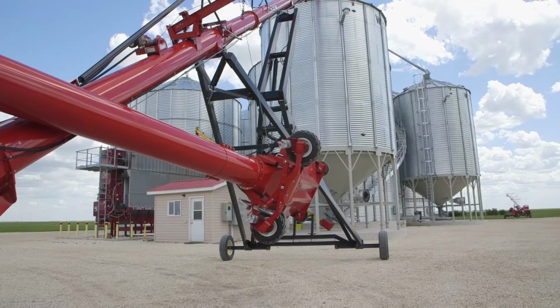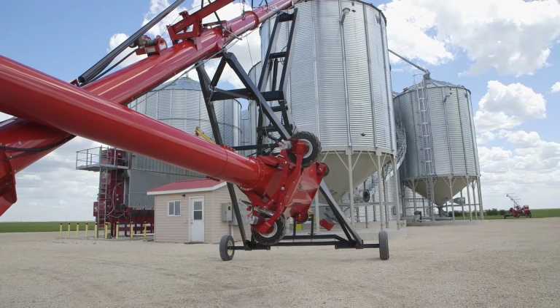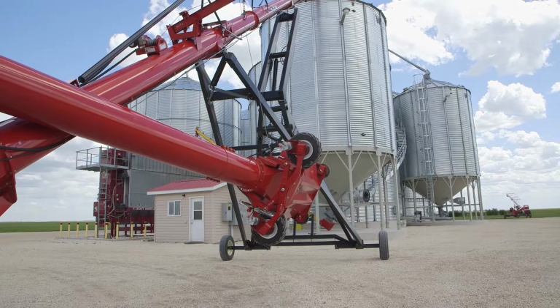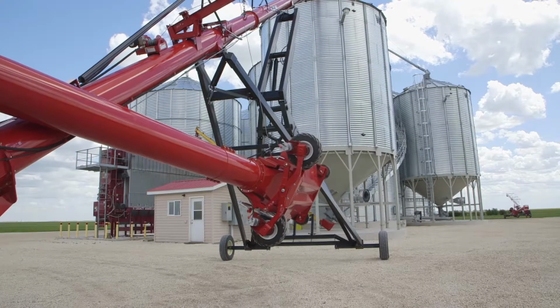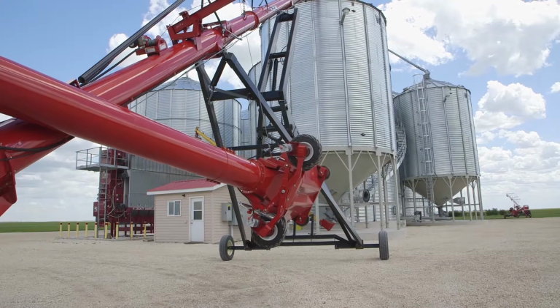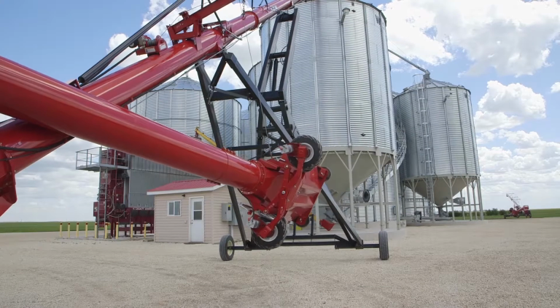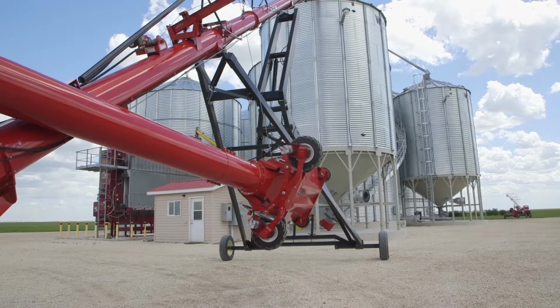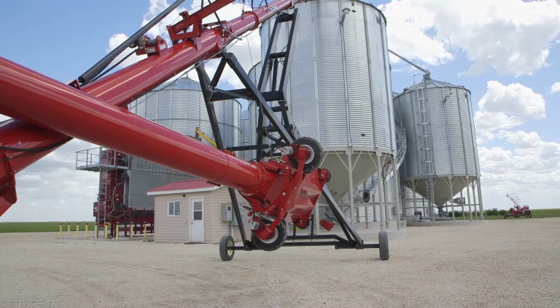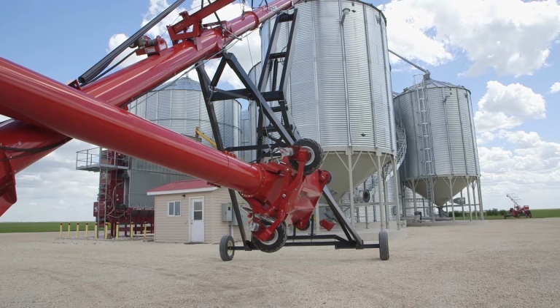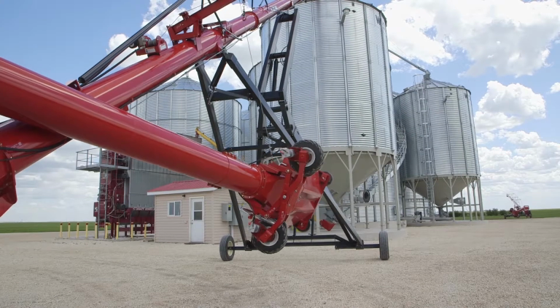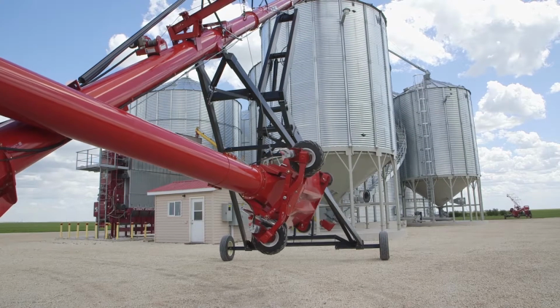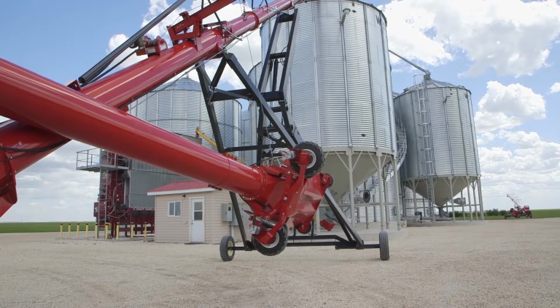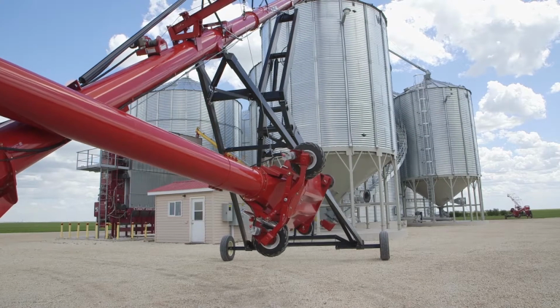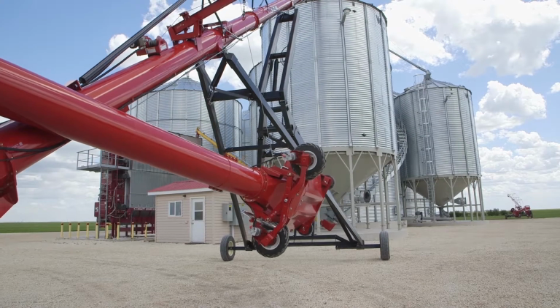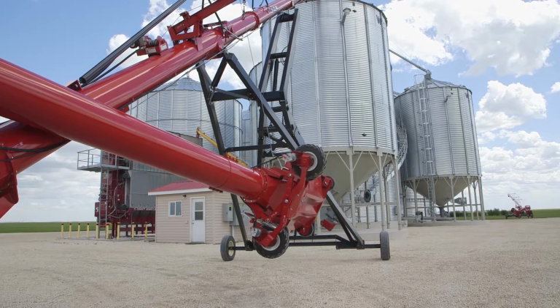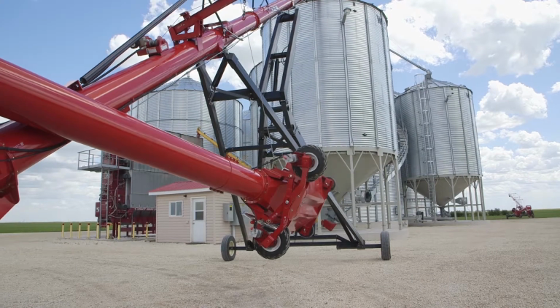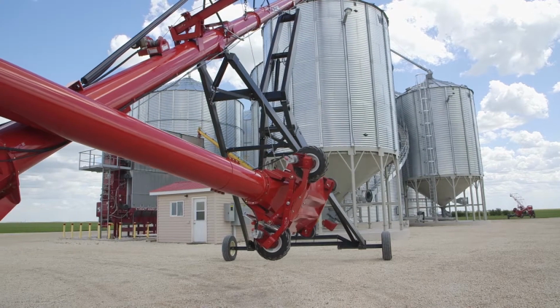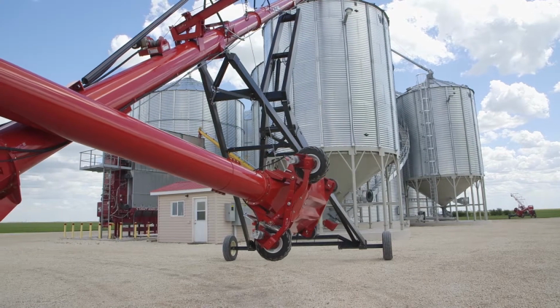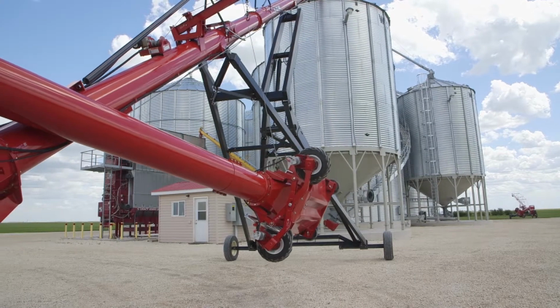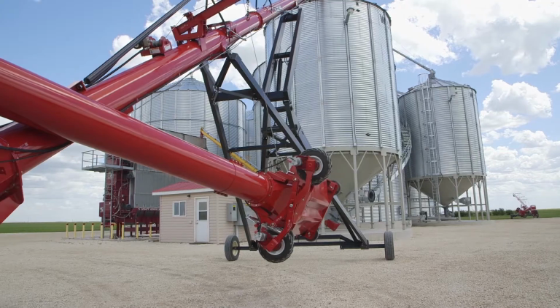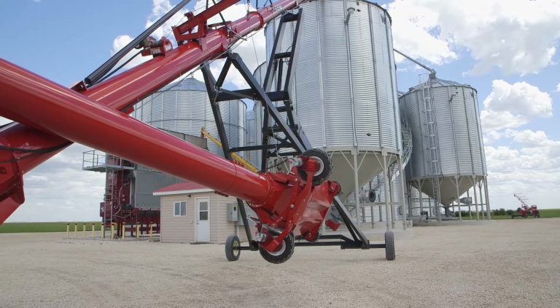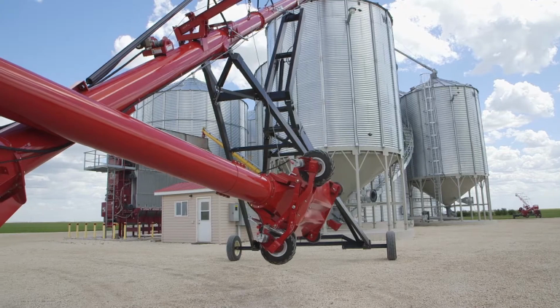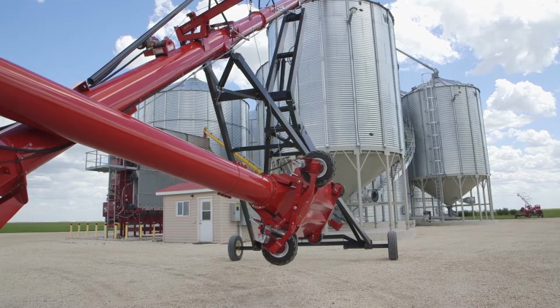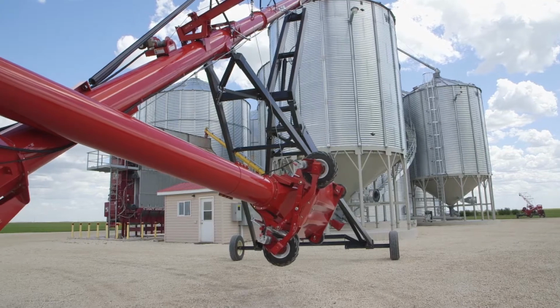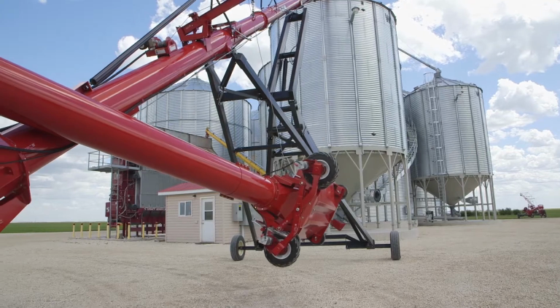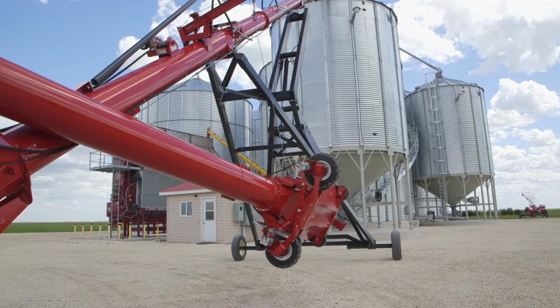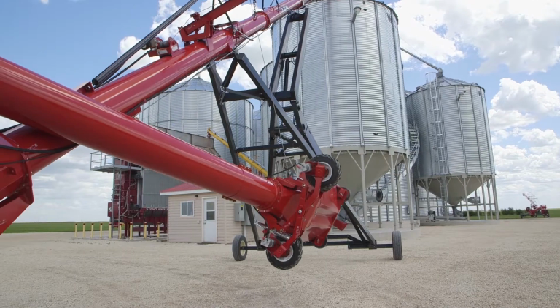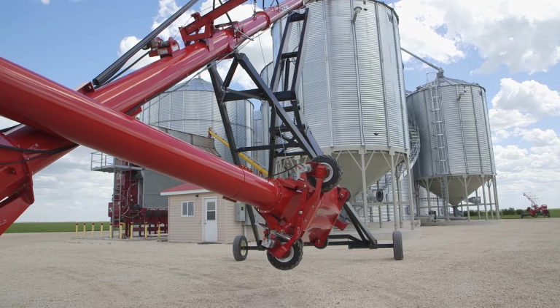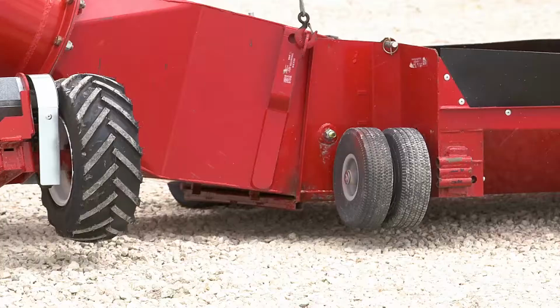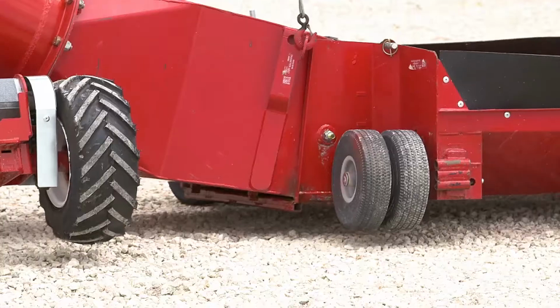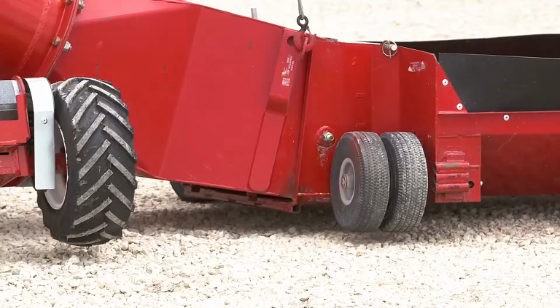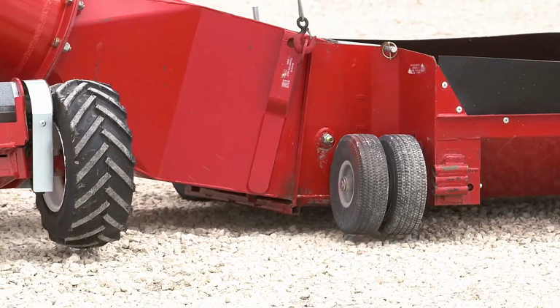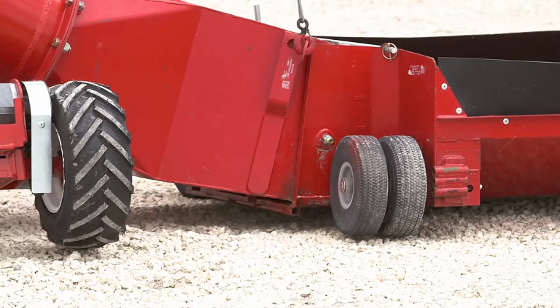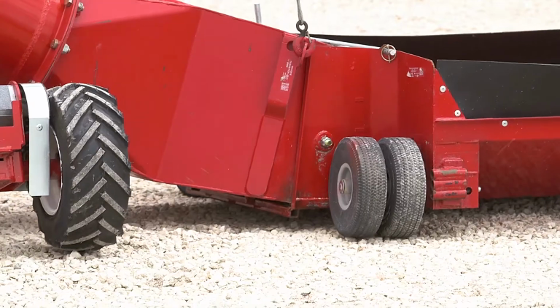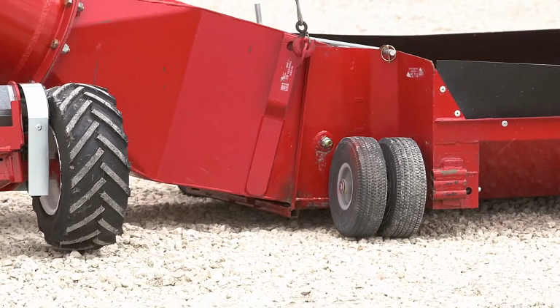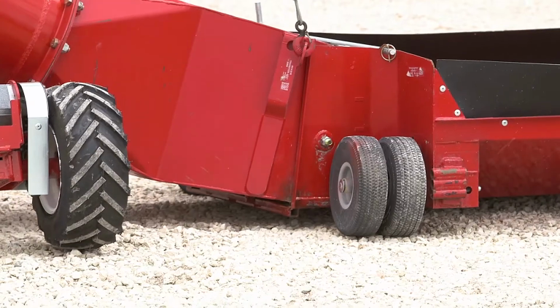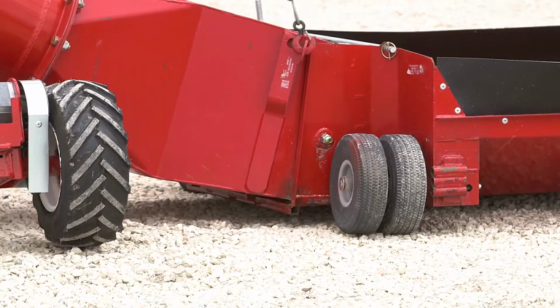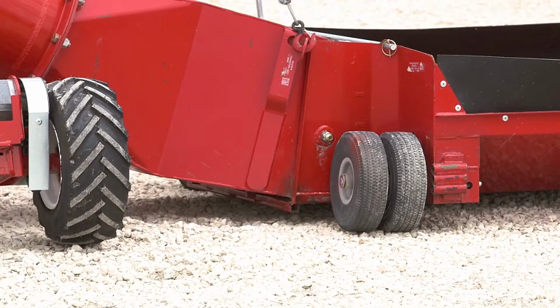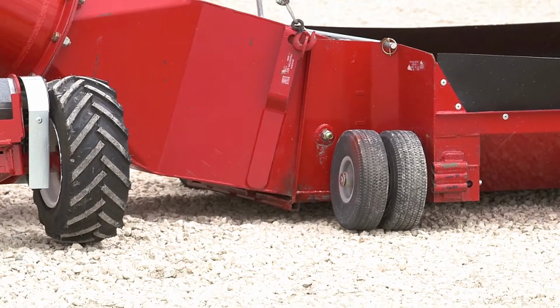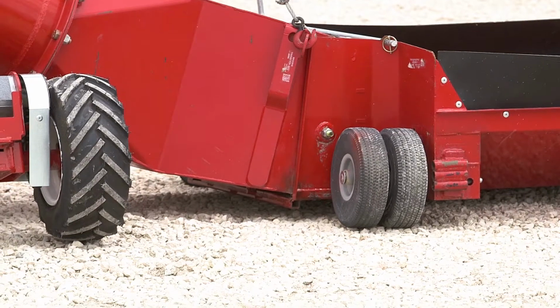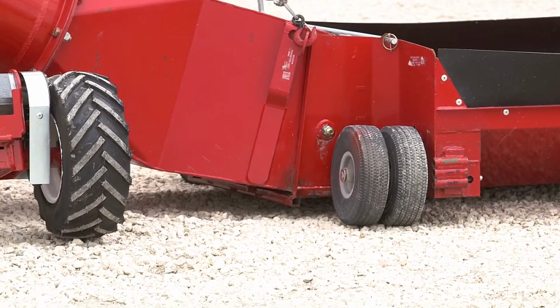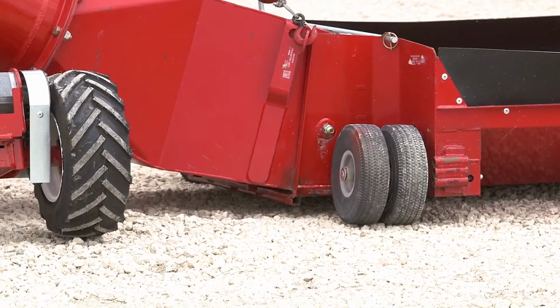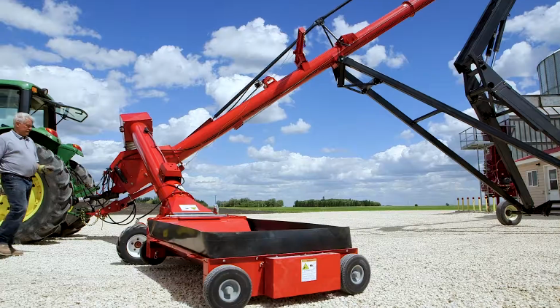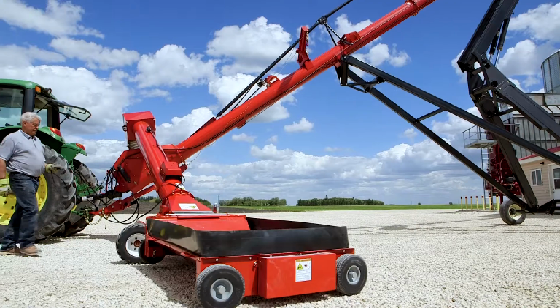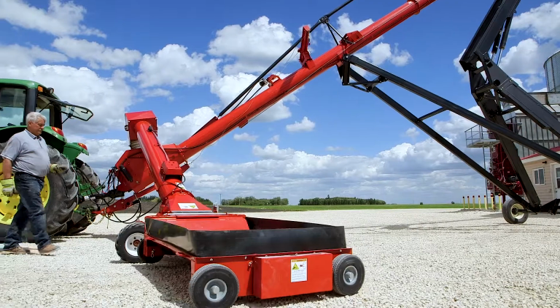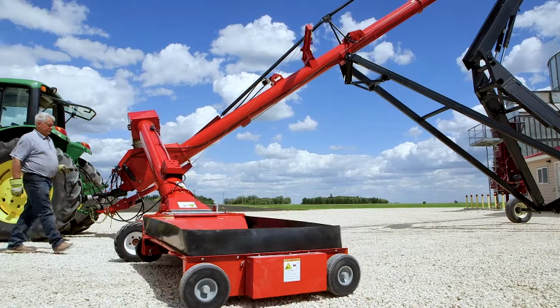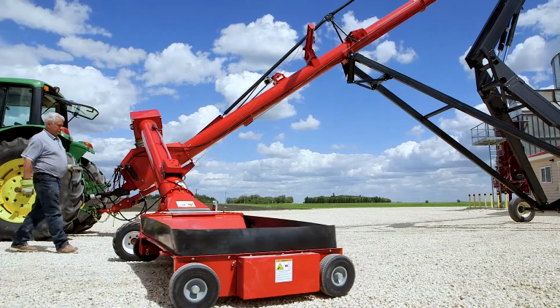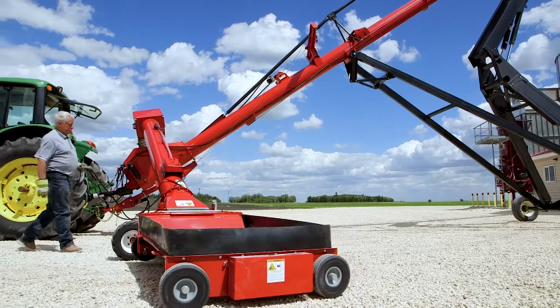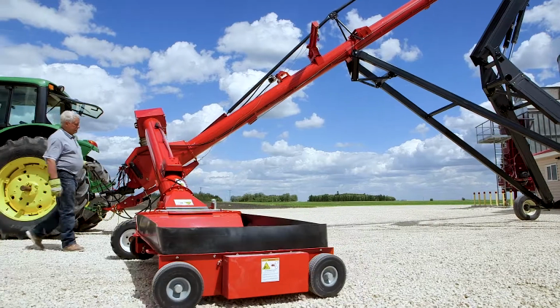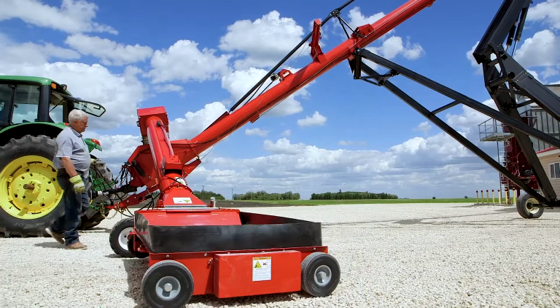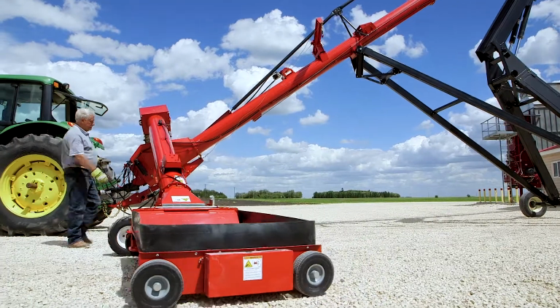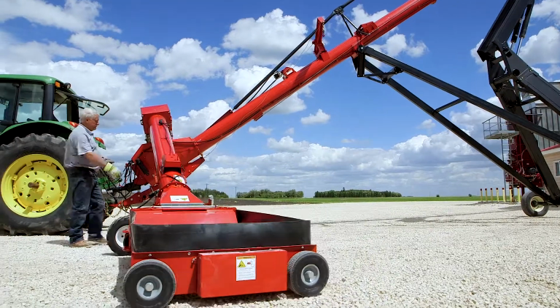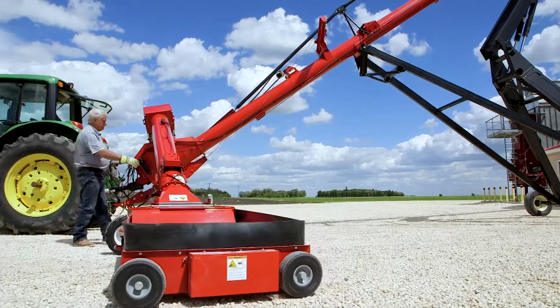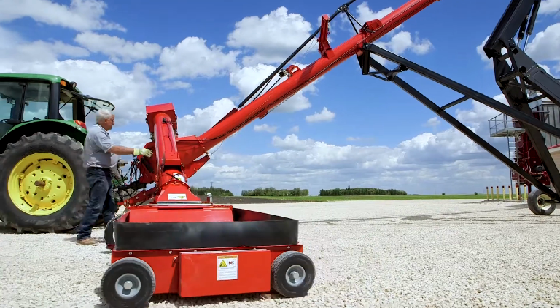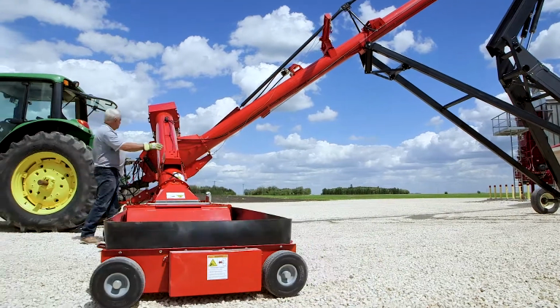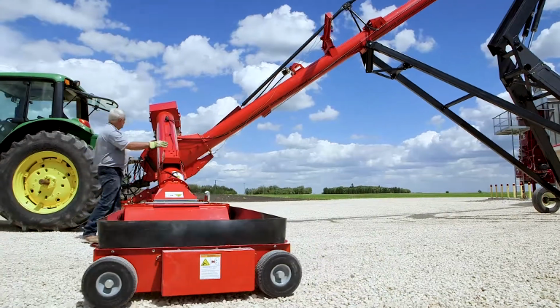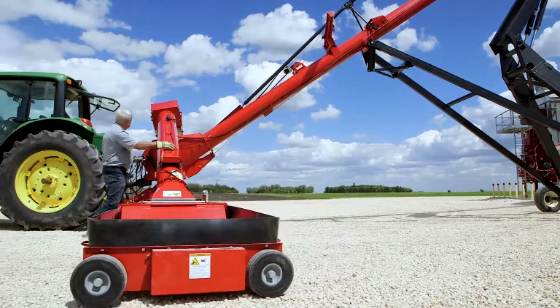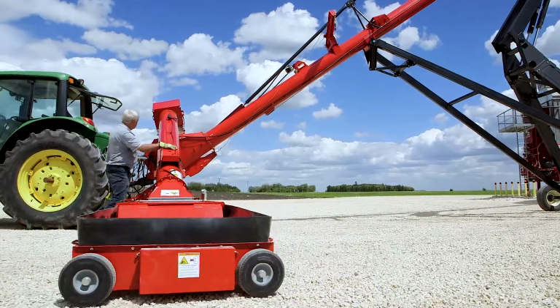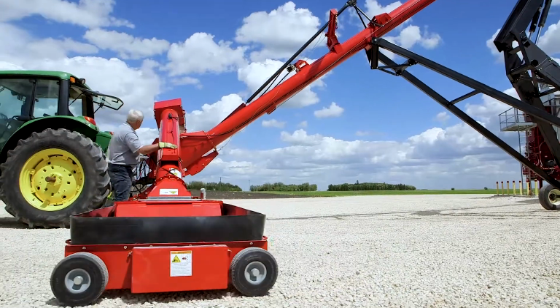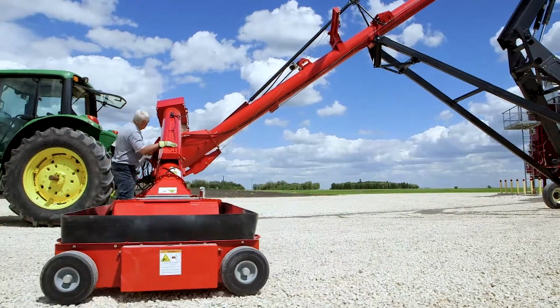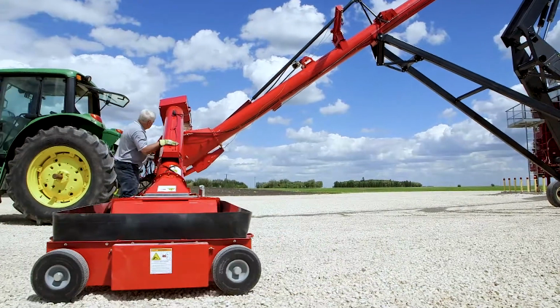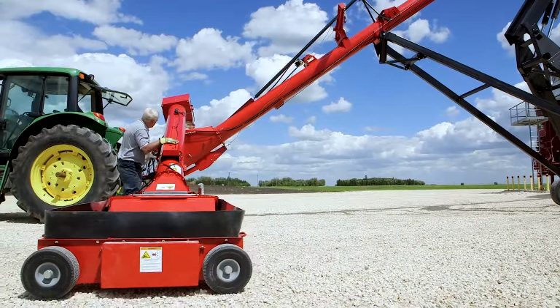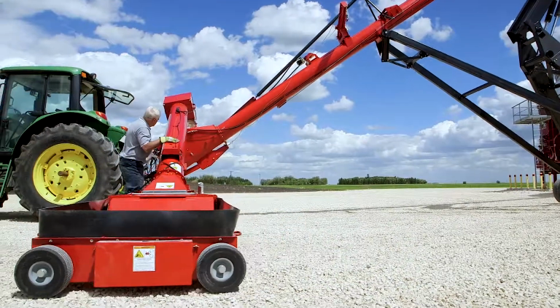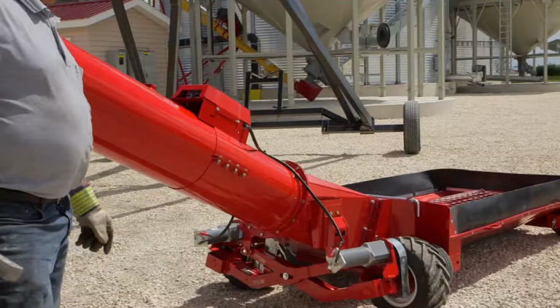Wheatheart understands your job is hard. To make it easier for you, they designed the PowerSwing for the X-Series Augers.